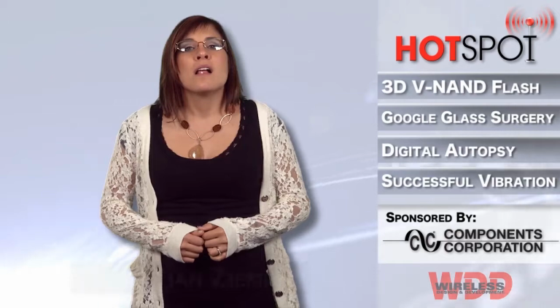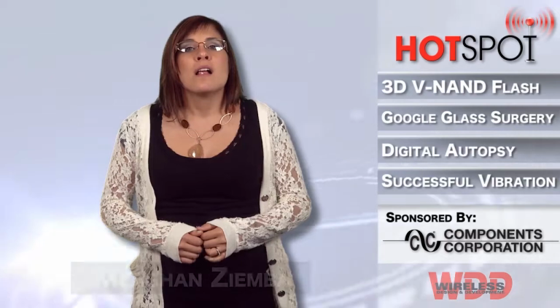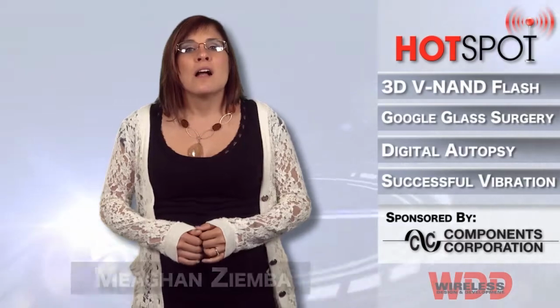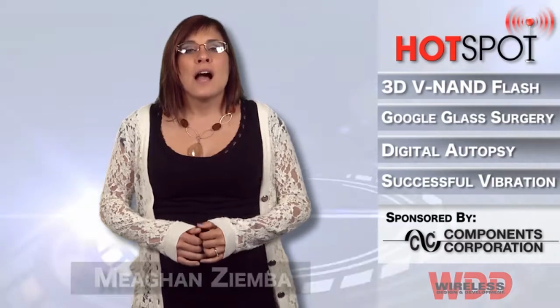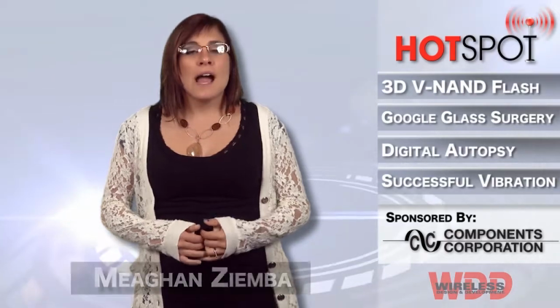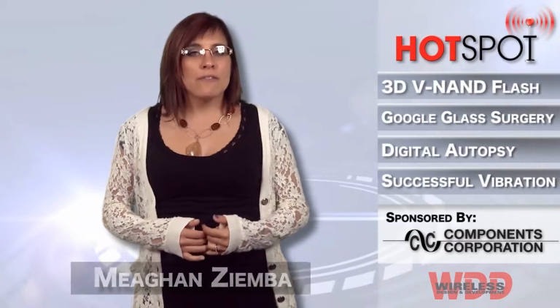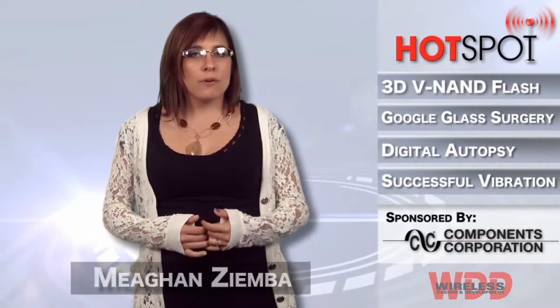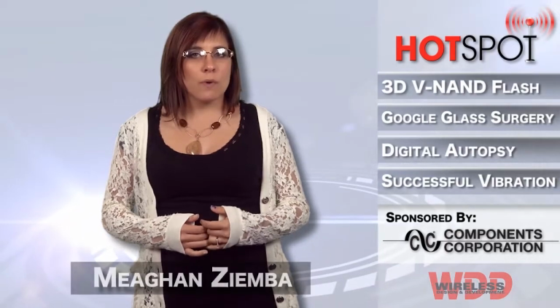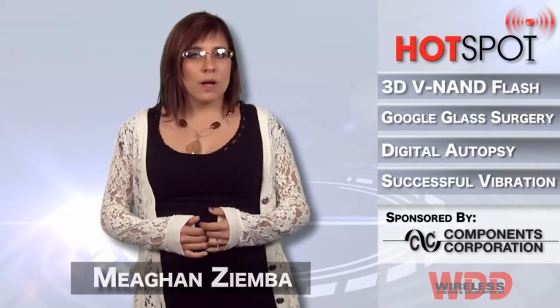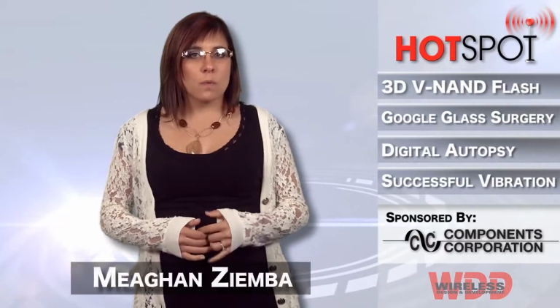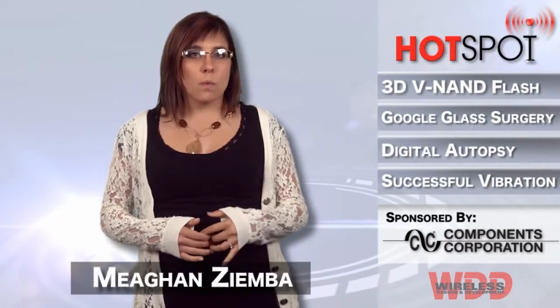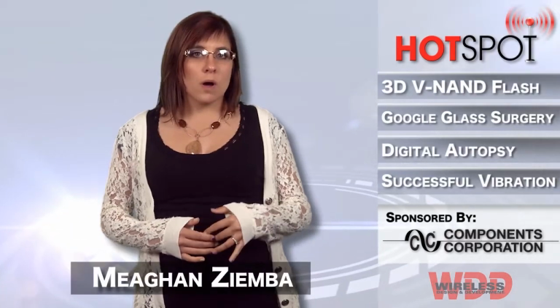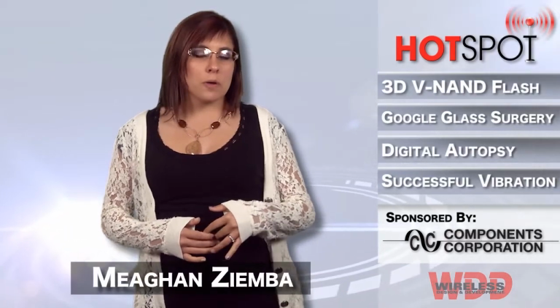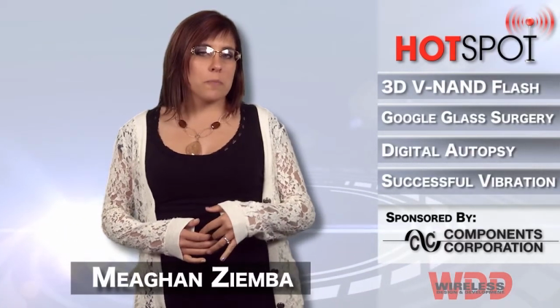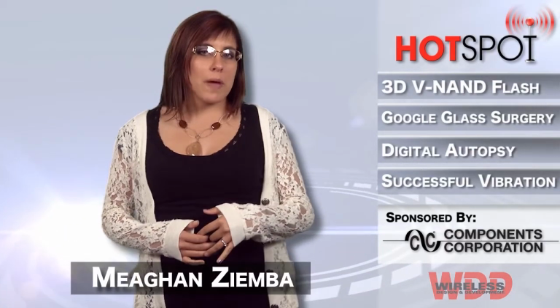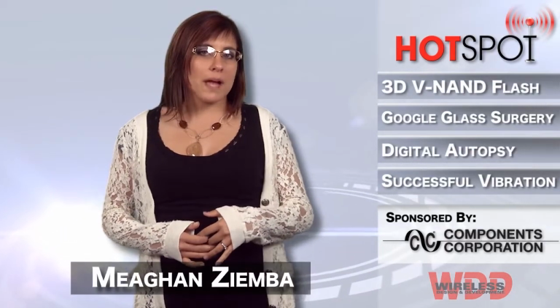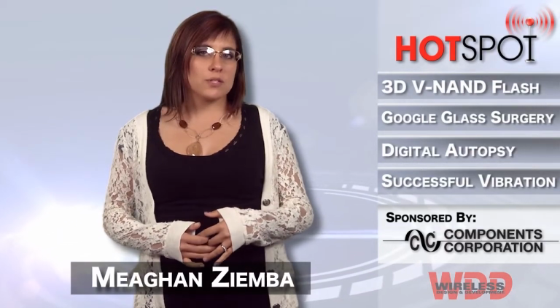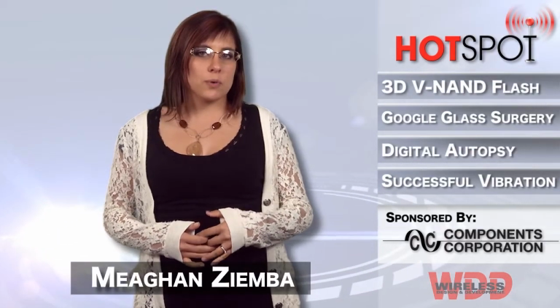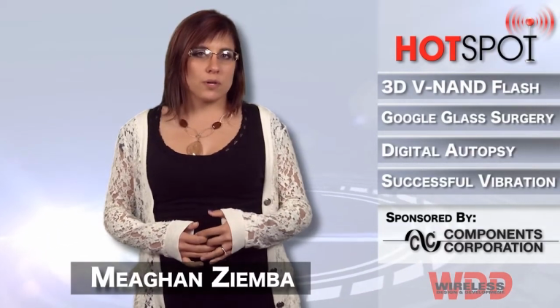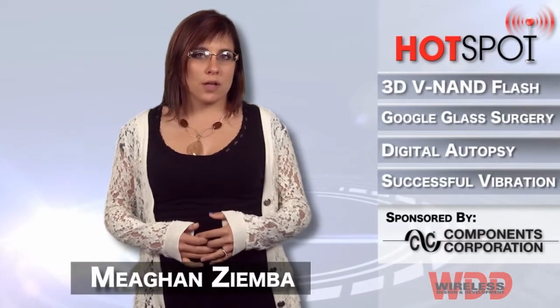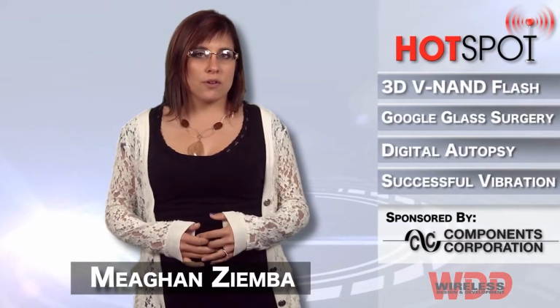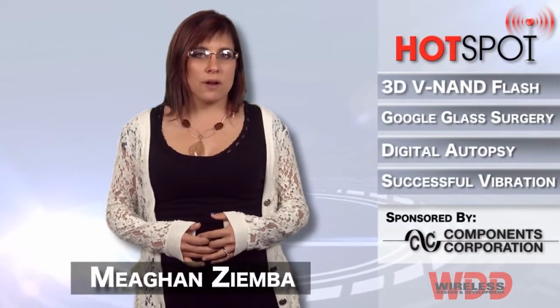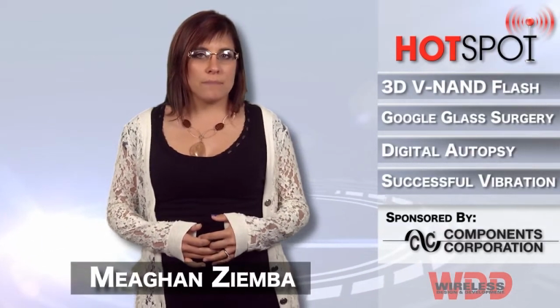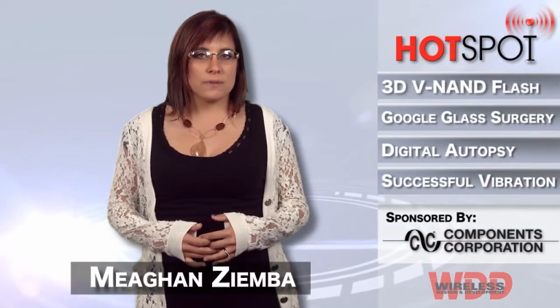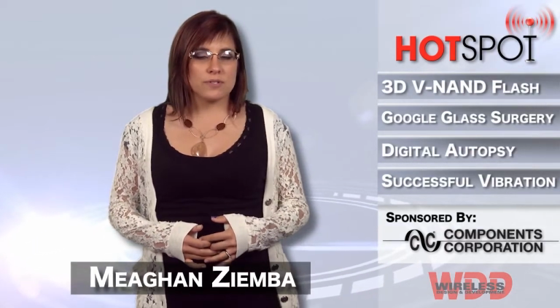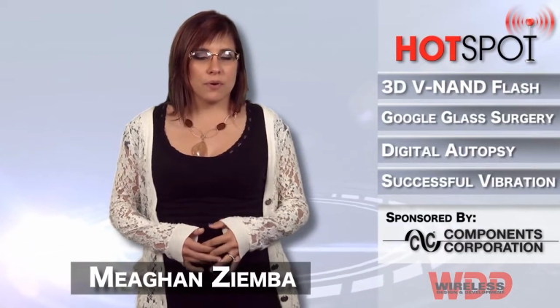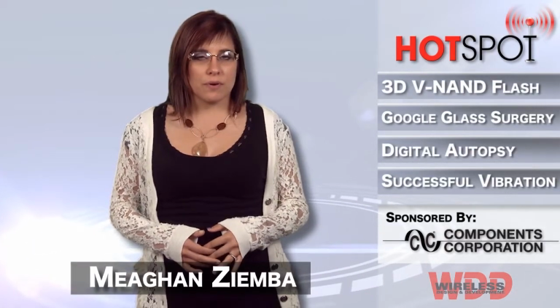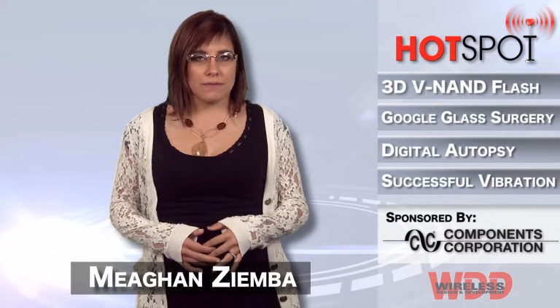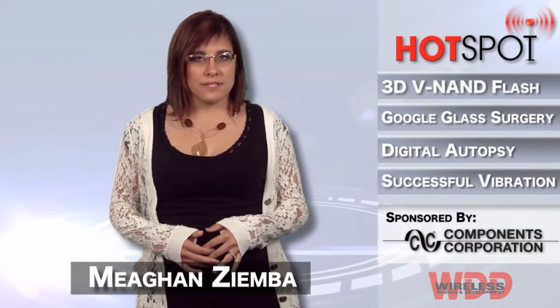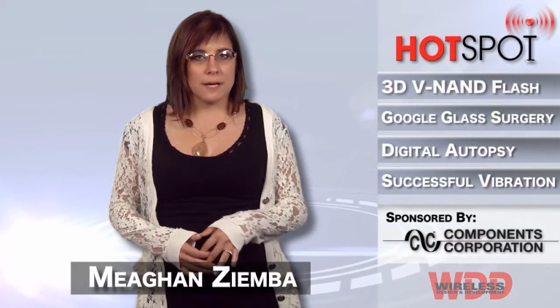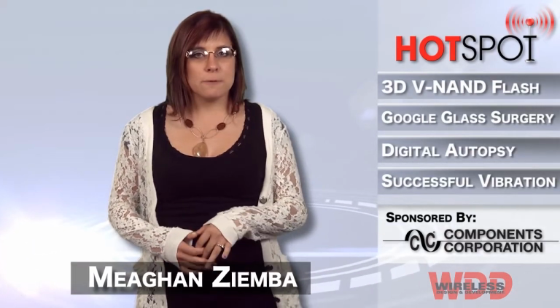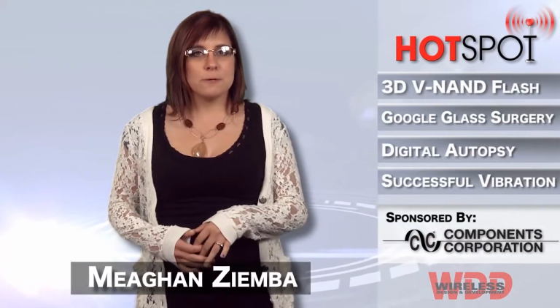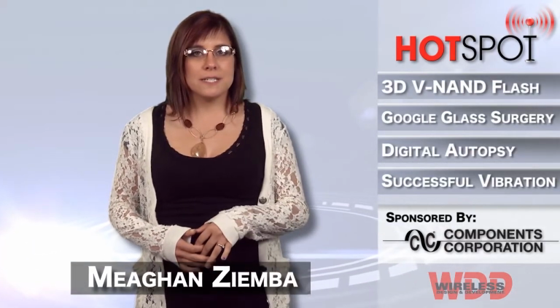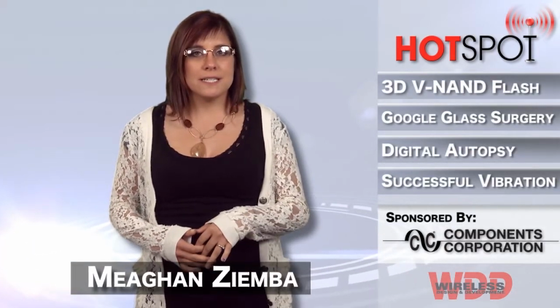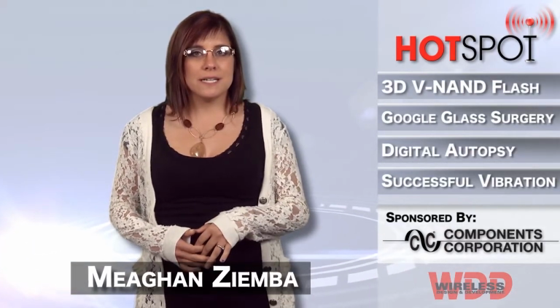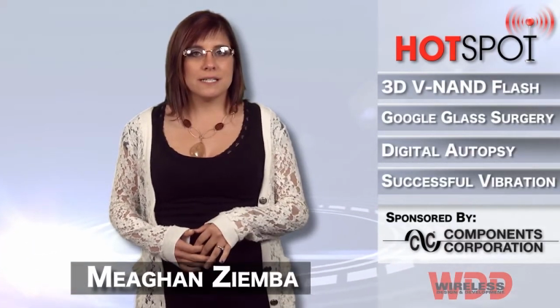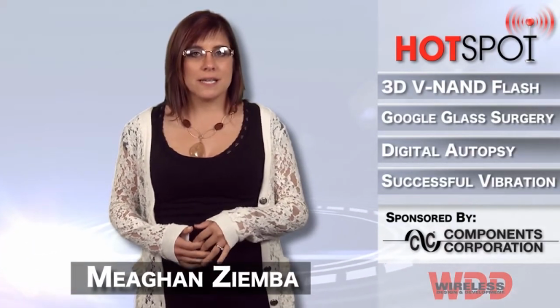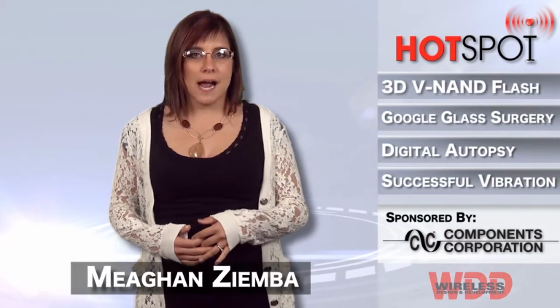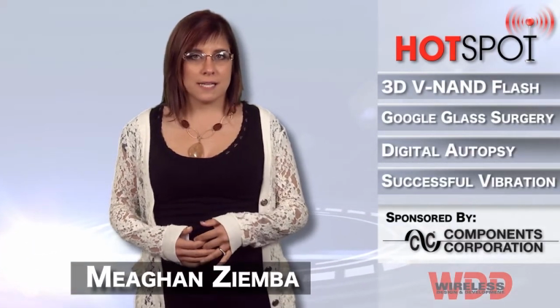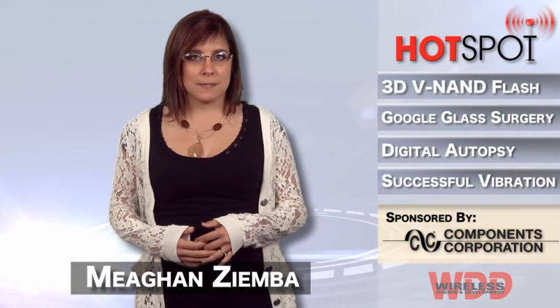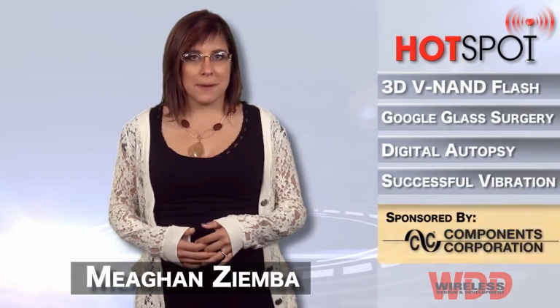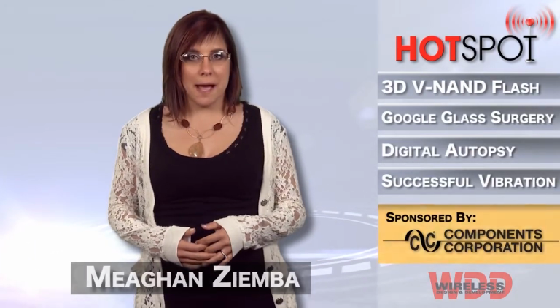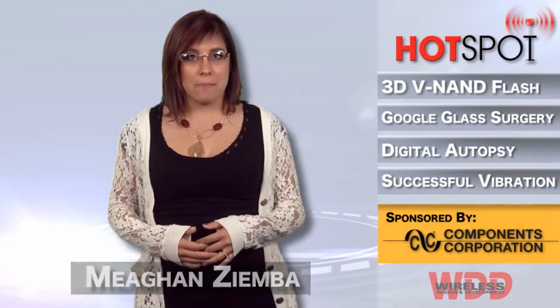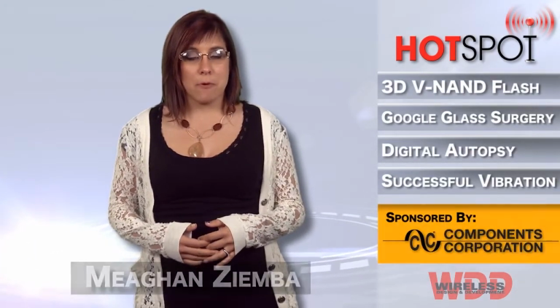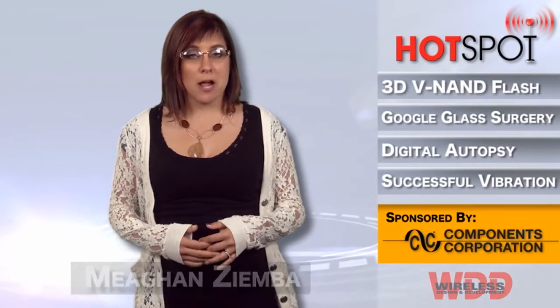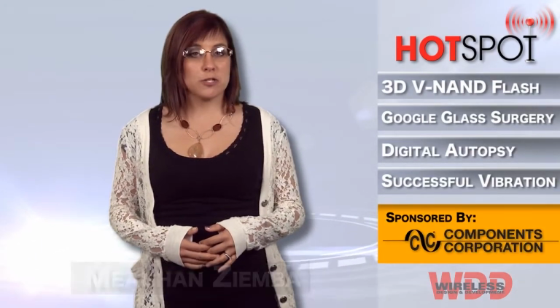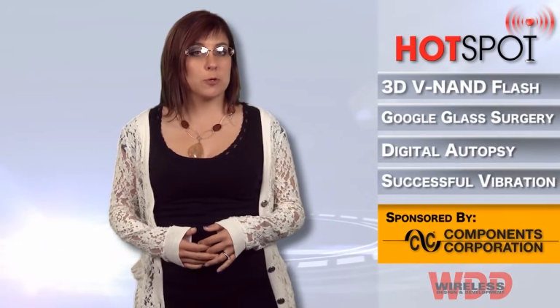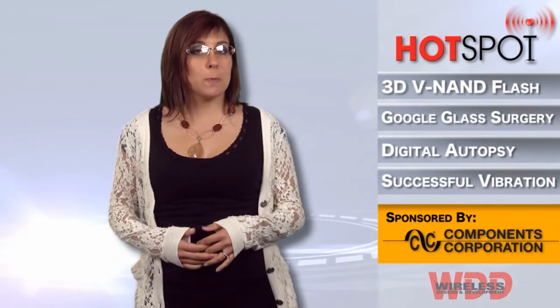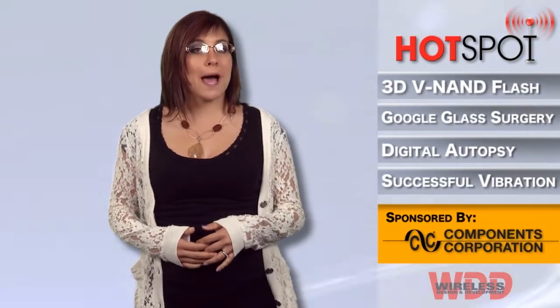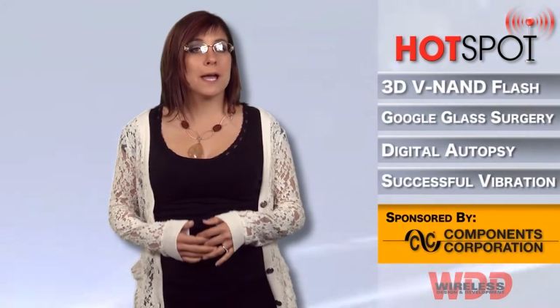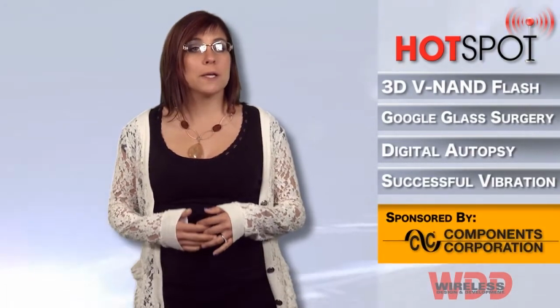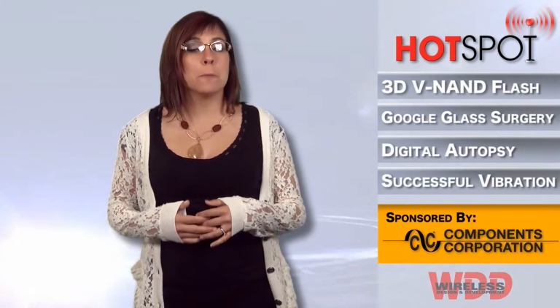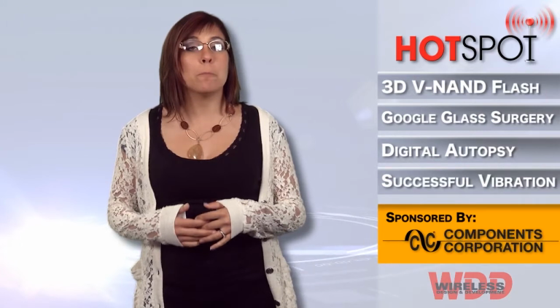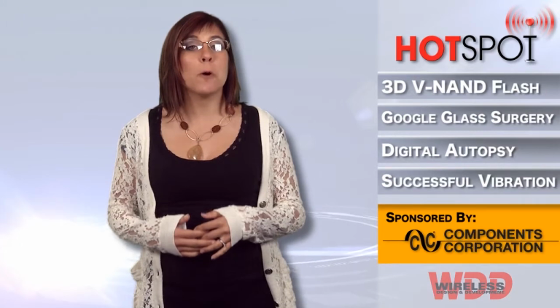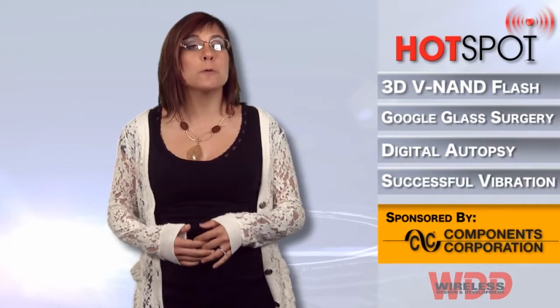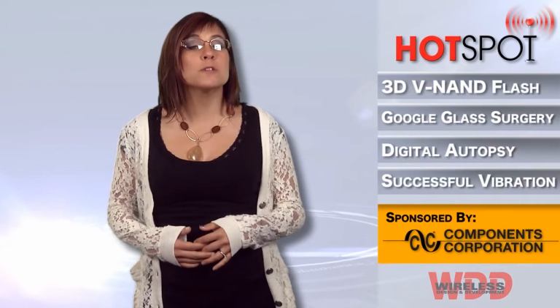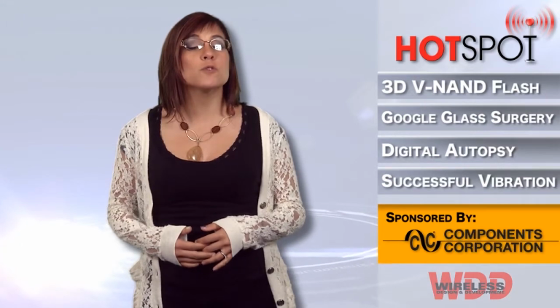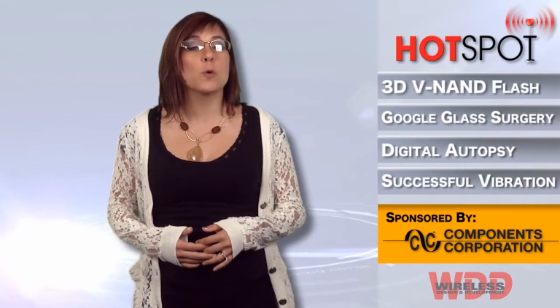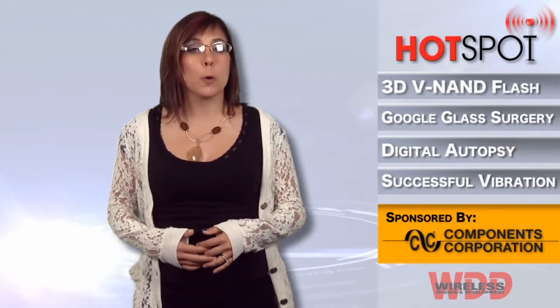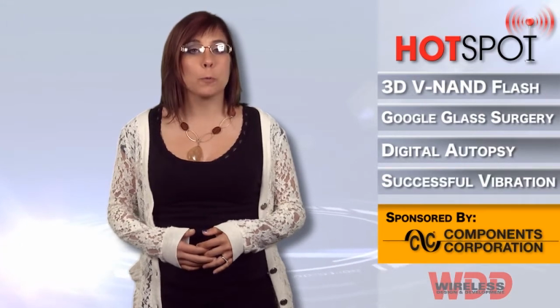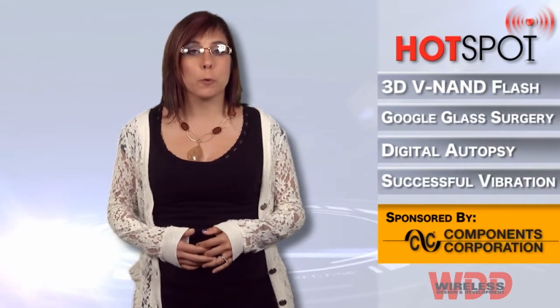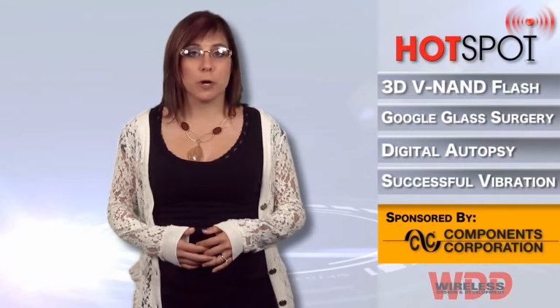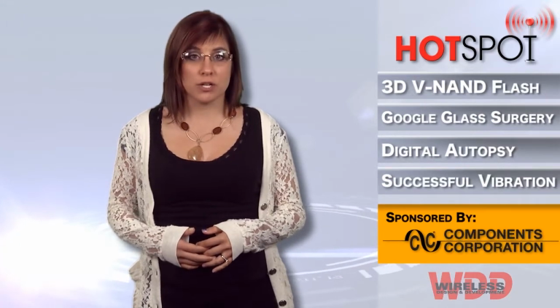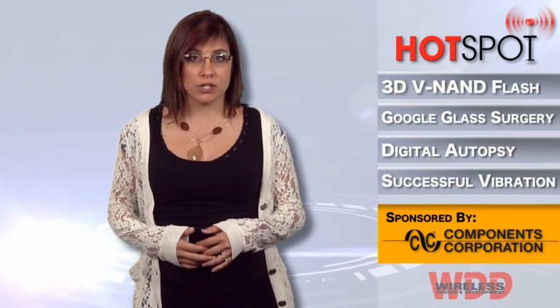Hi everyone, welcome back to another episode of WDD's Hotspot, brought to you by Components Corporation.